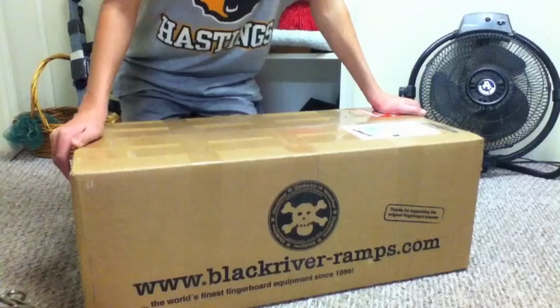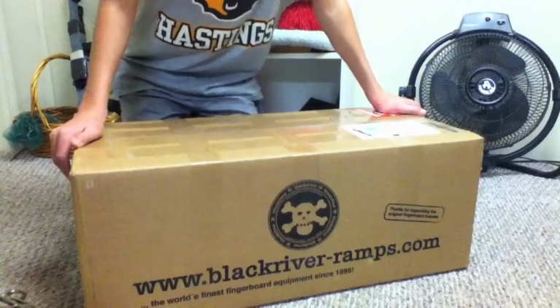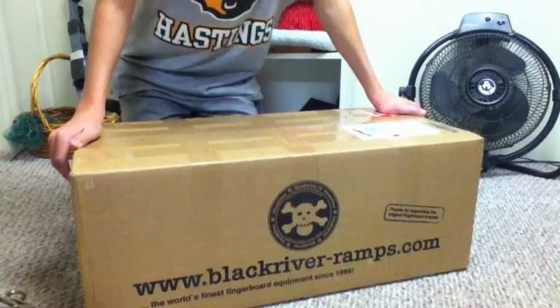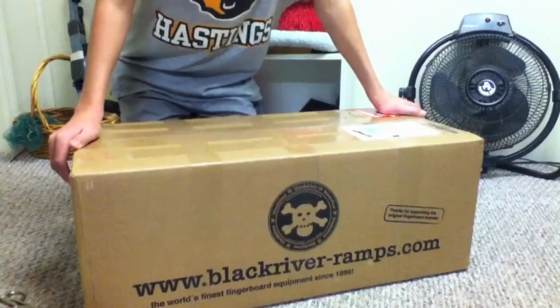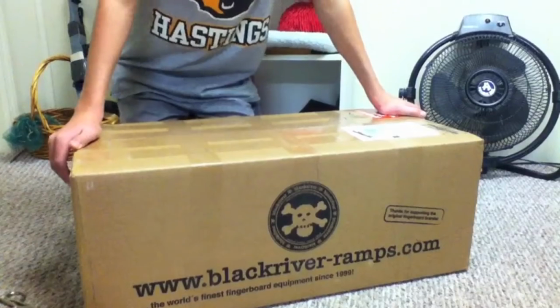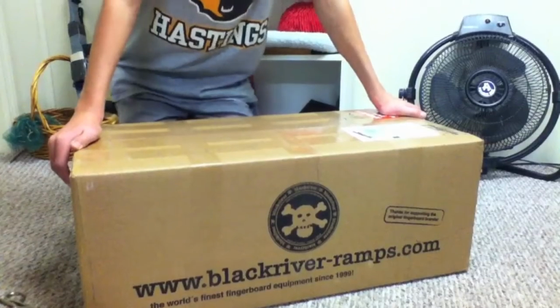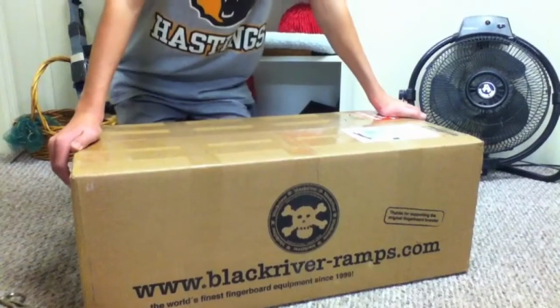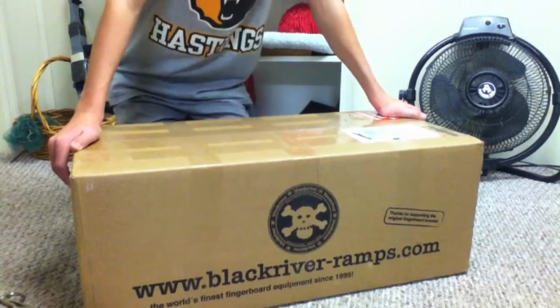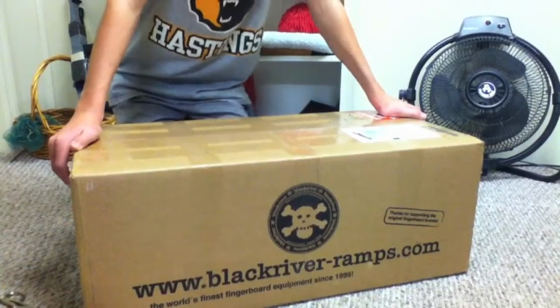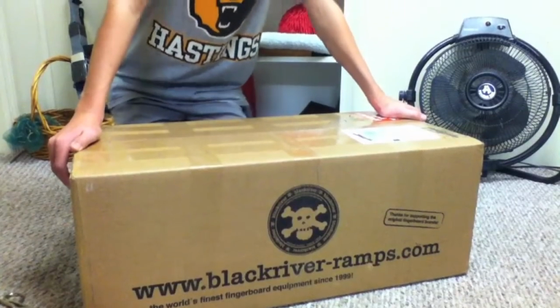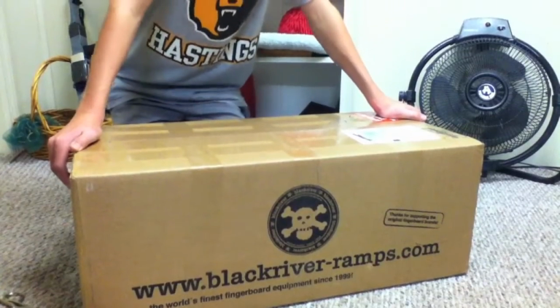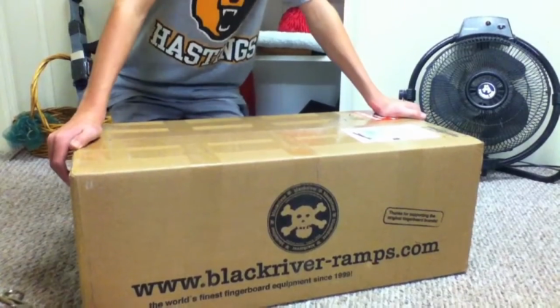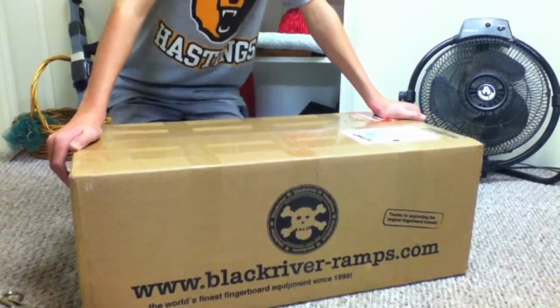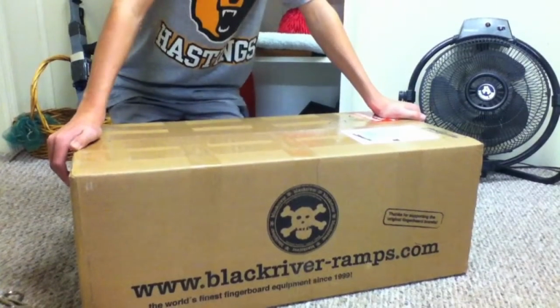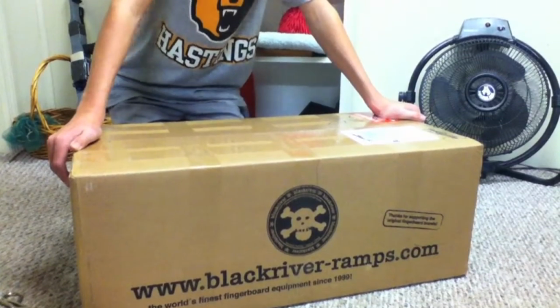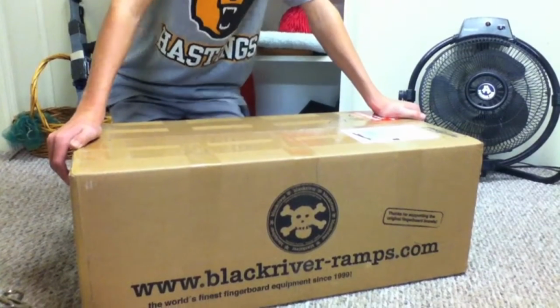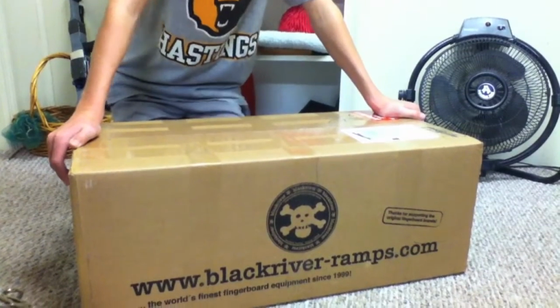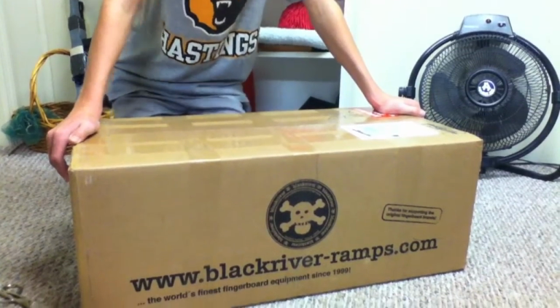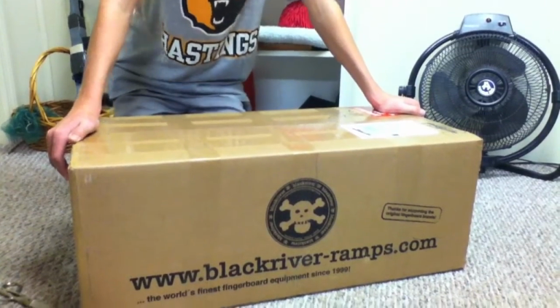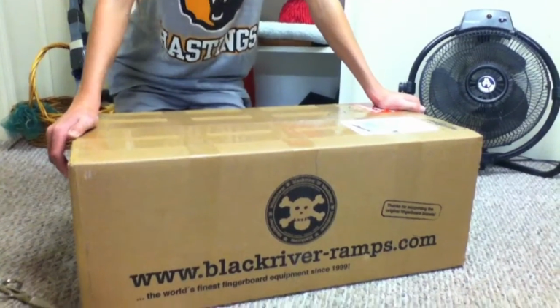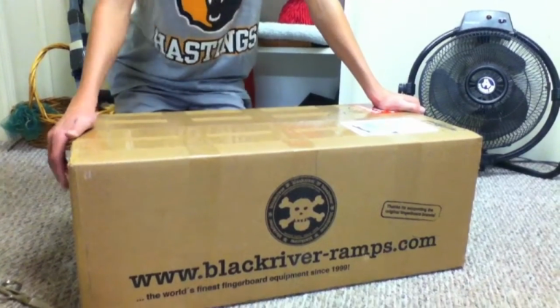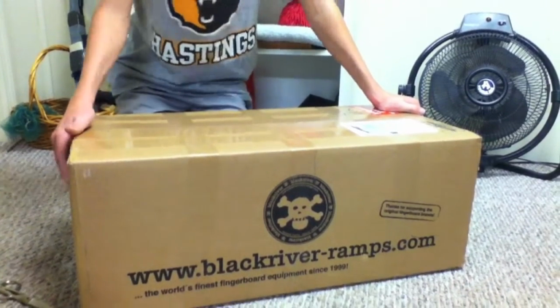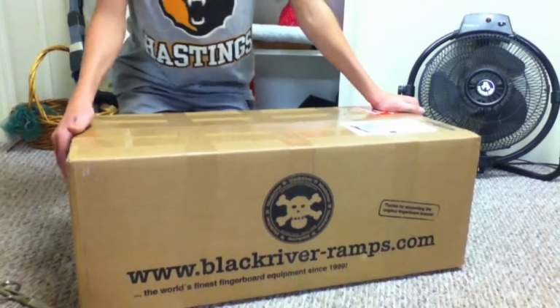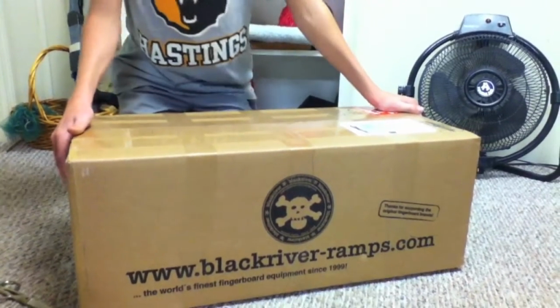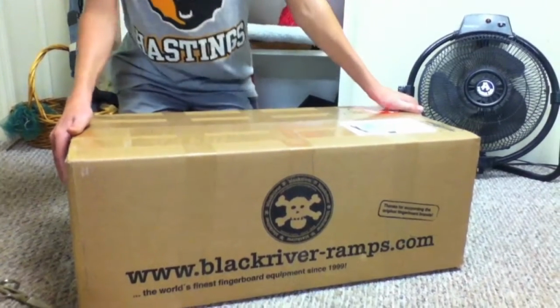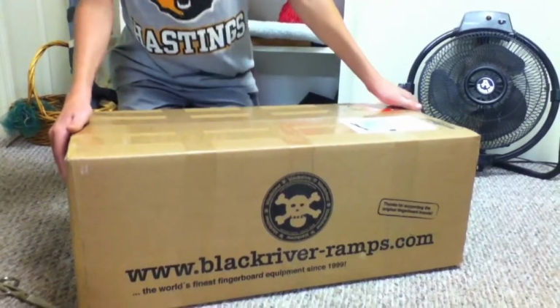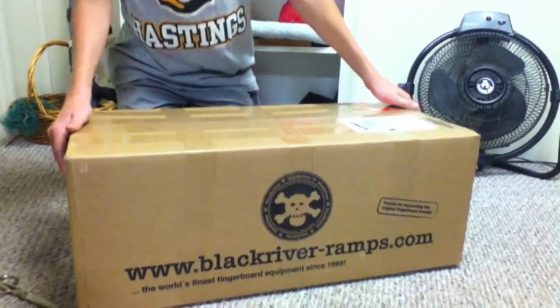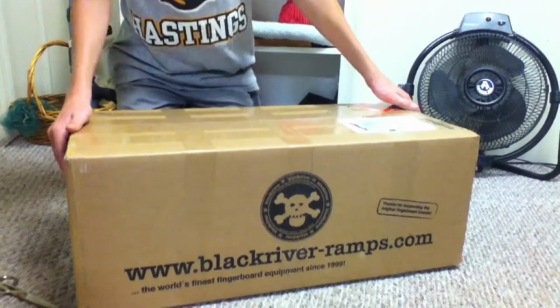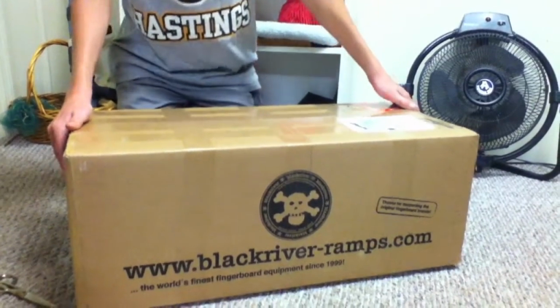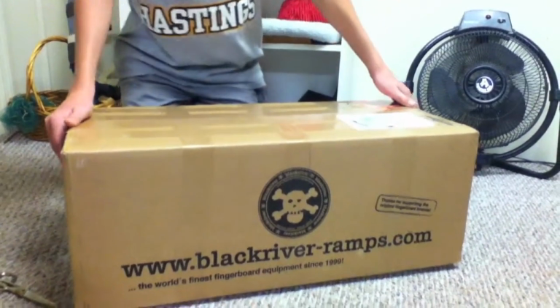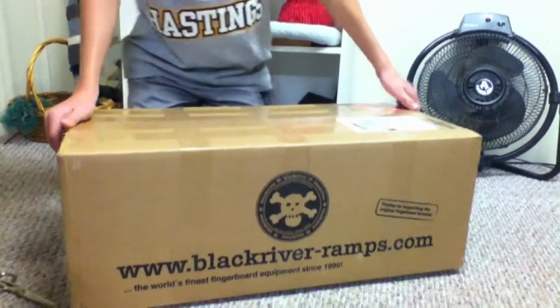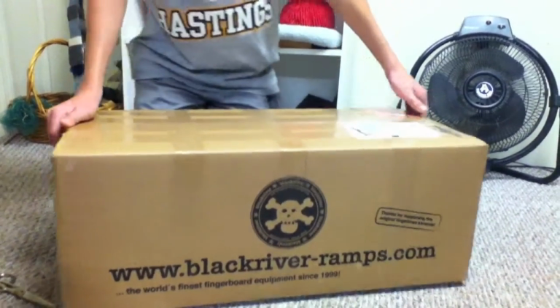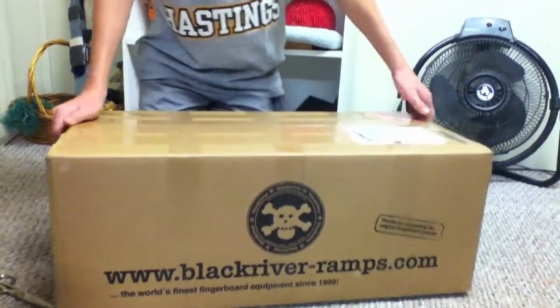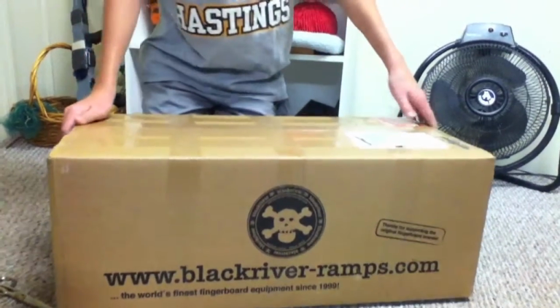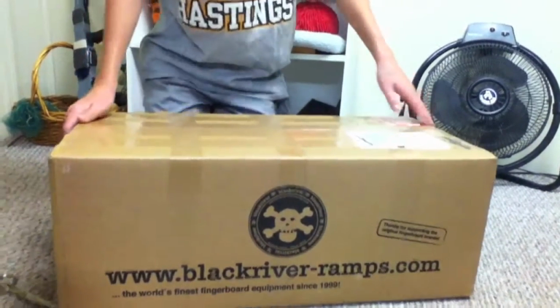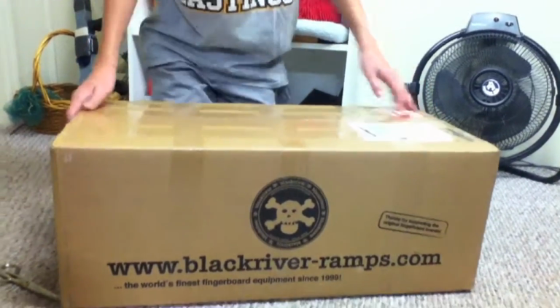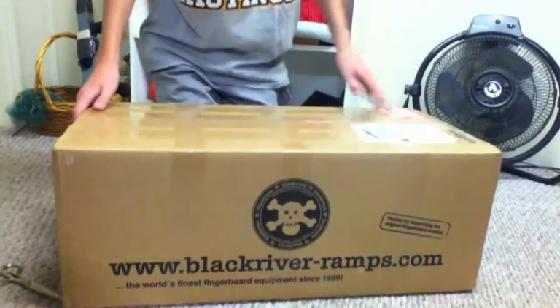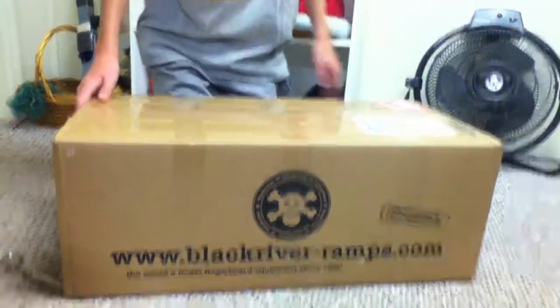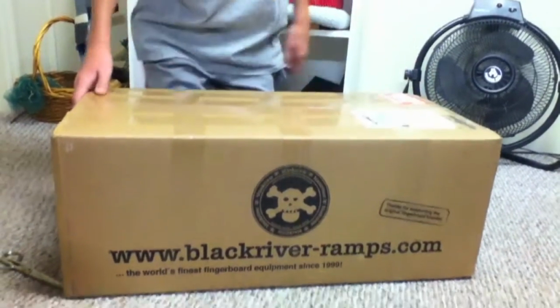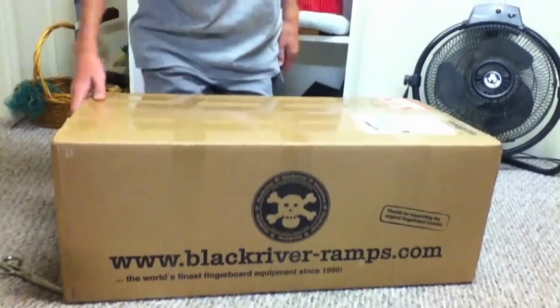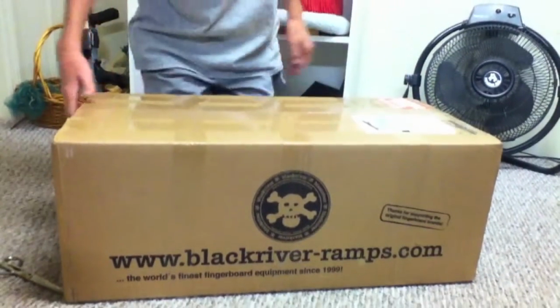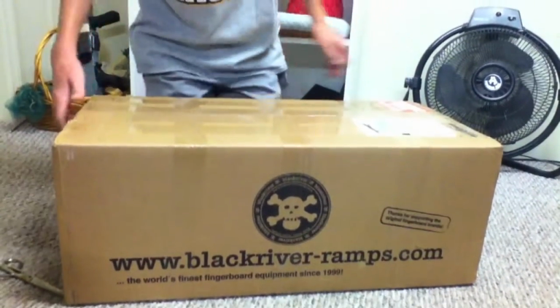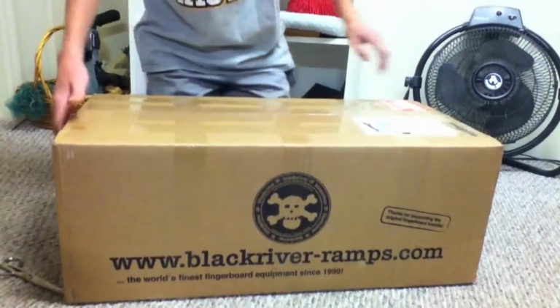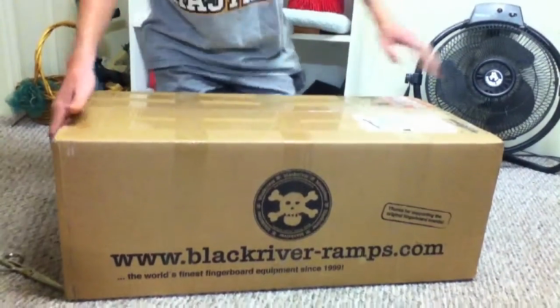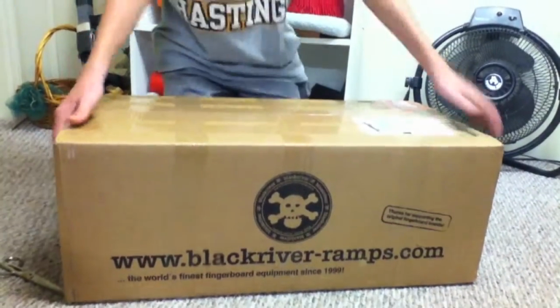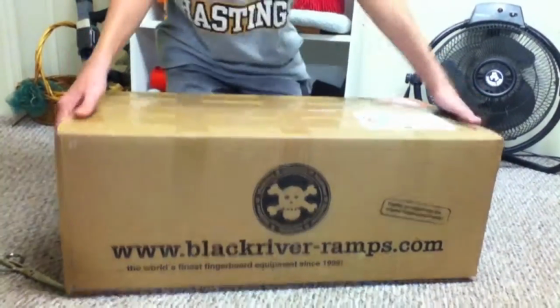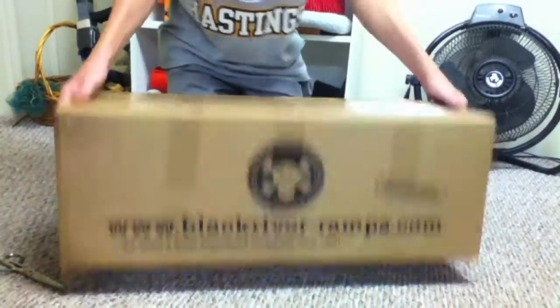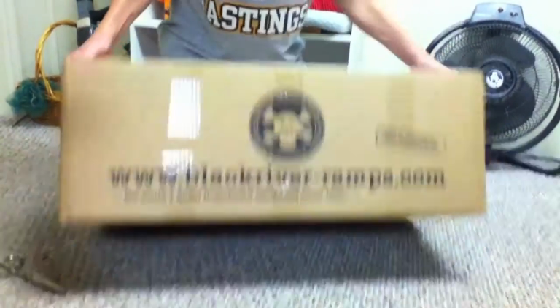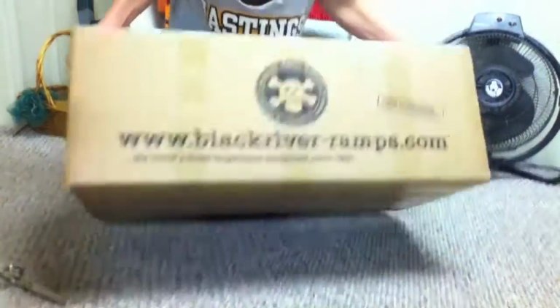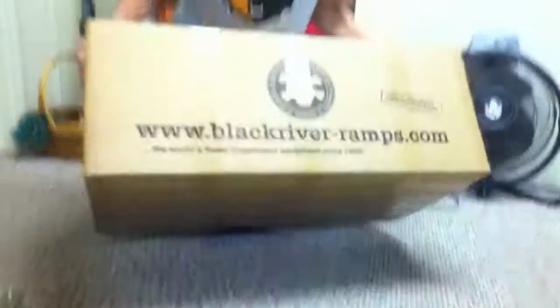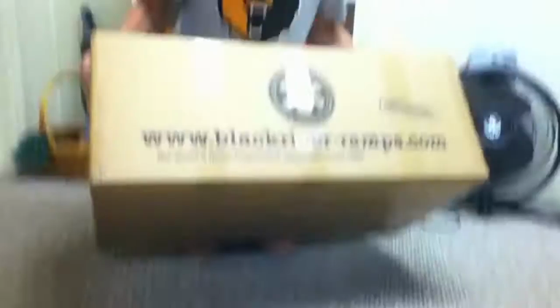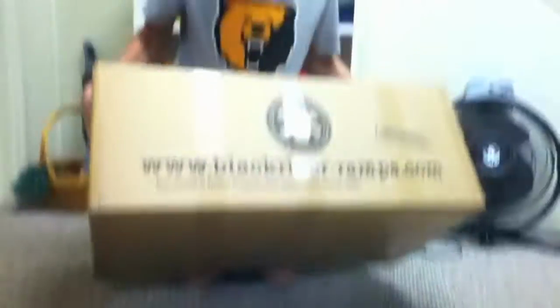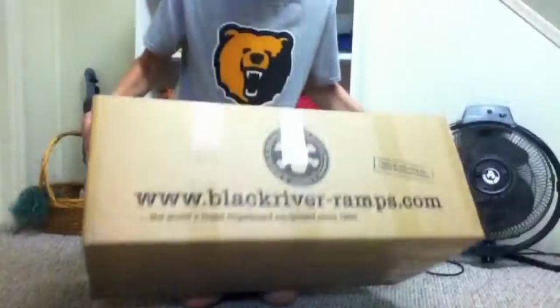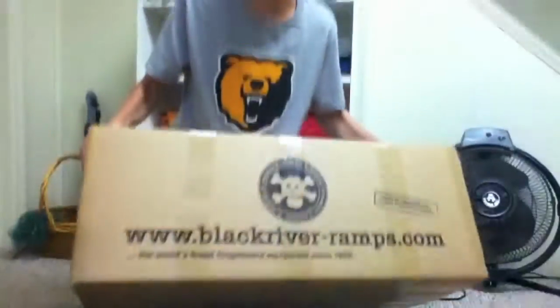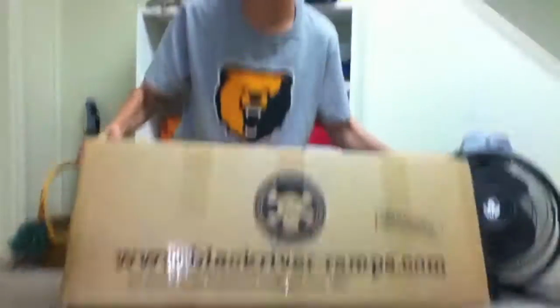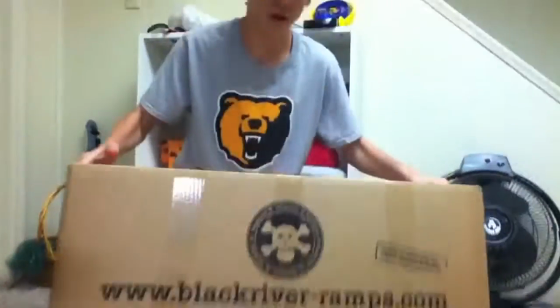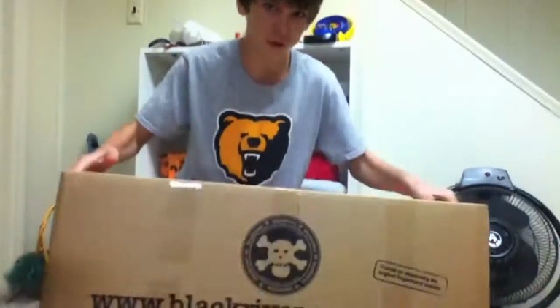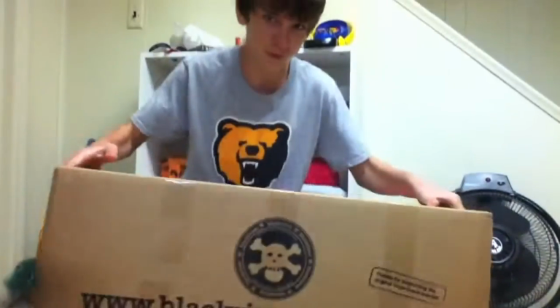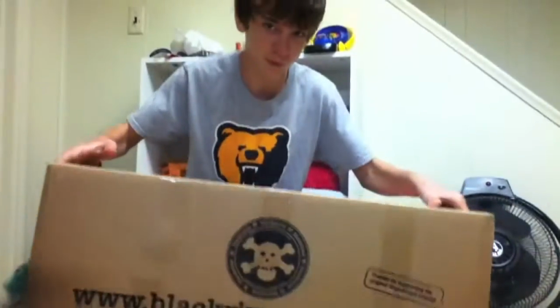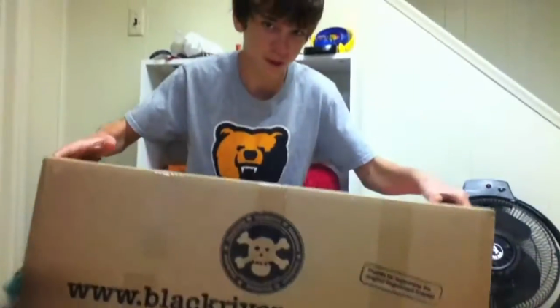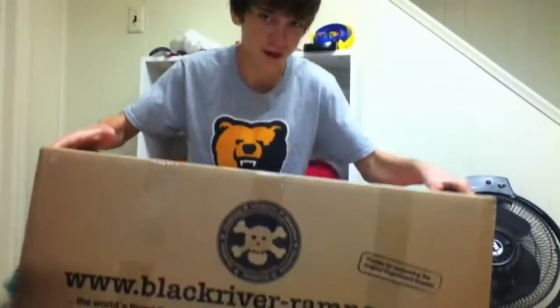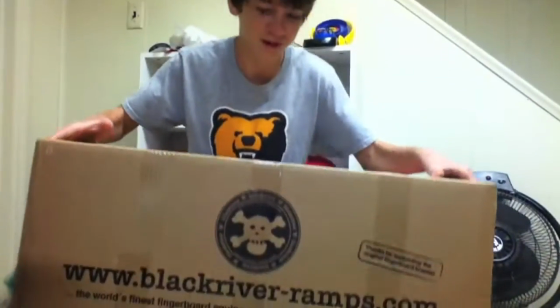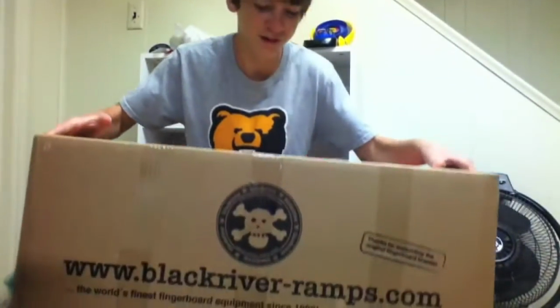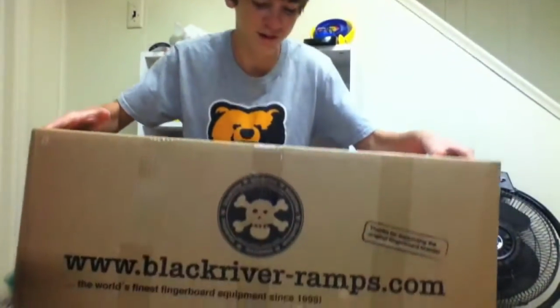What's up guys, it's Pierboard Steamrider John here, and I'm going to be unboxing this huge Black River package.